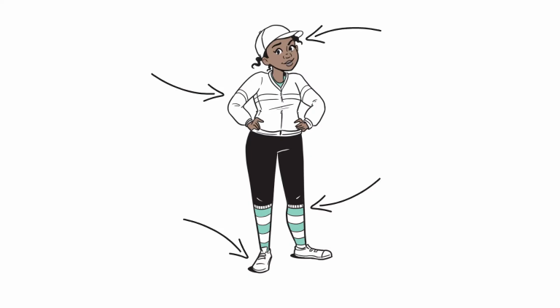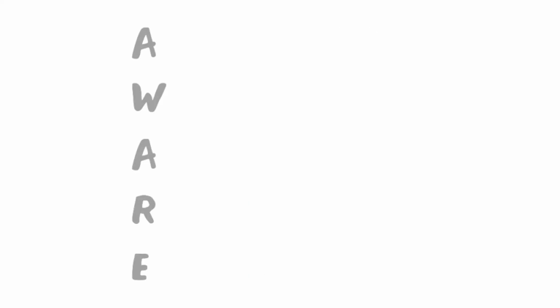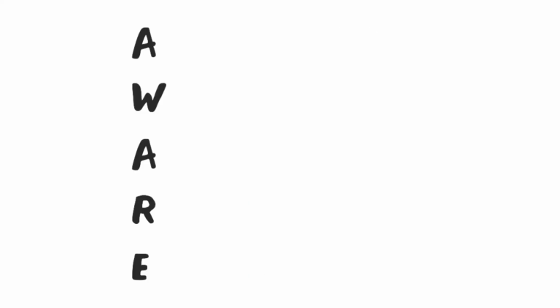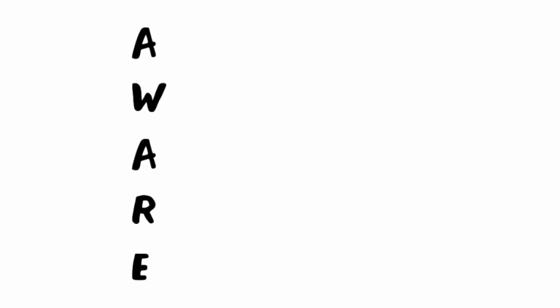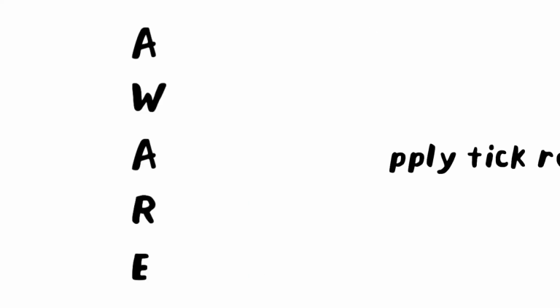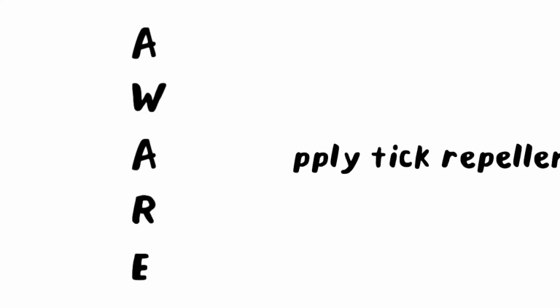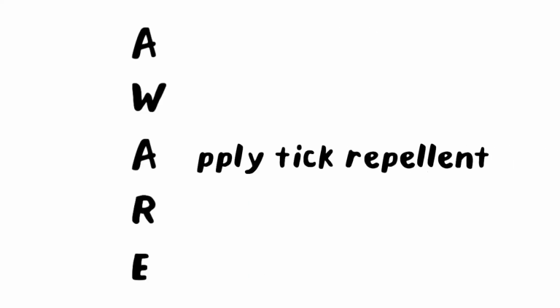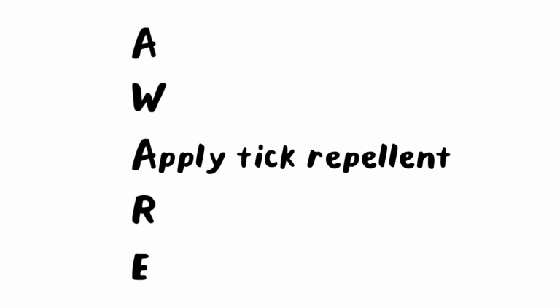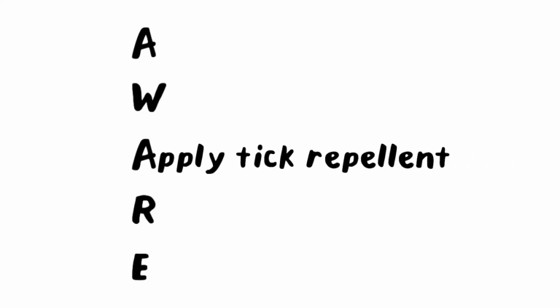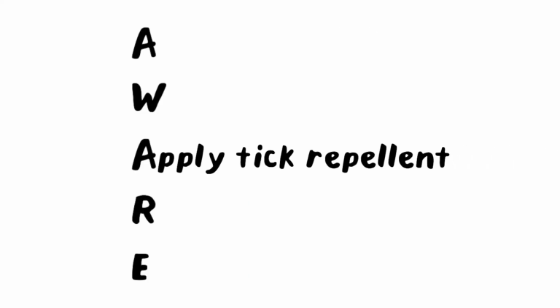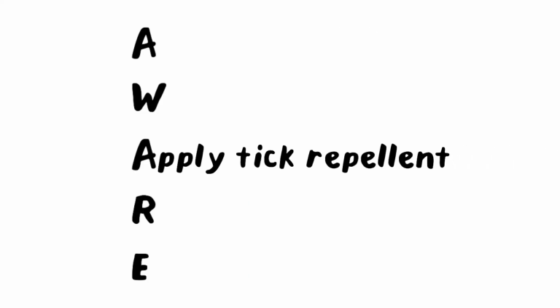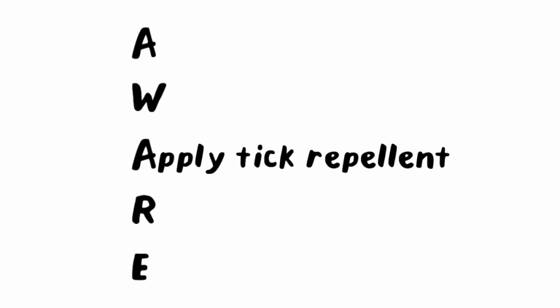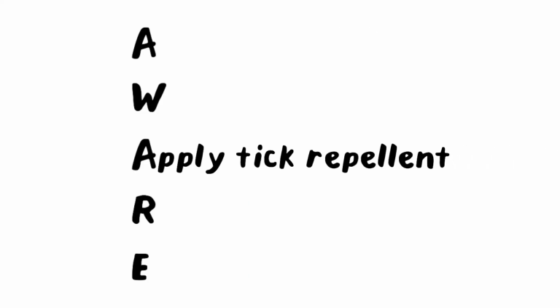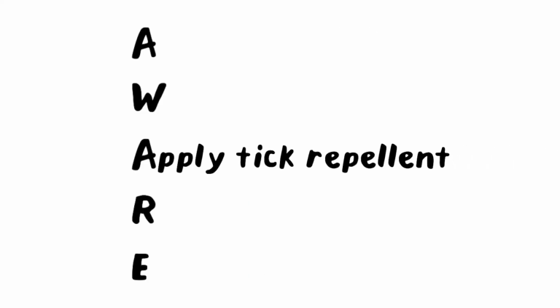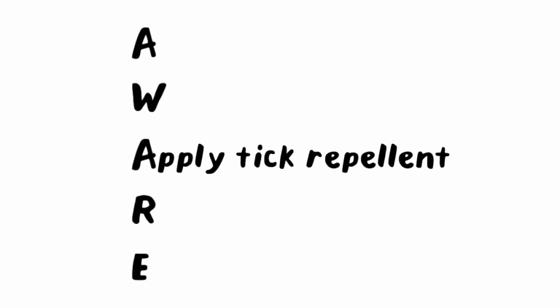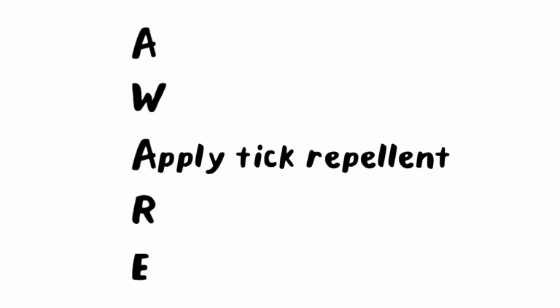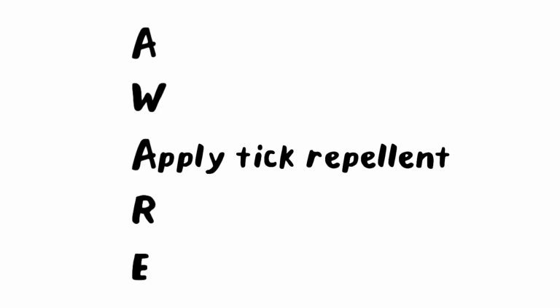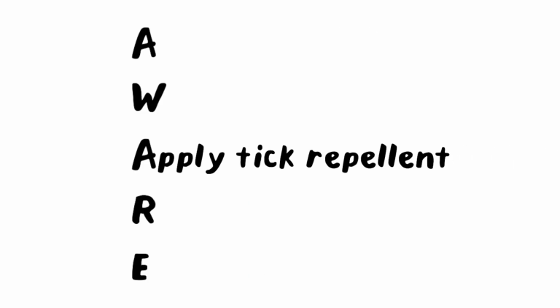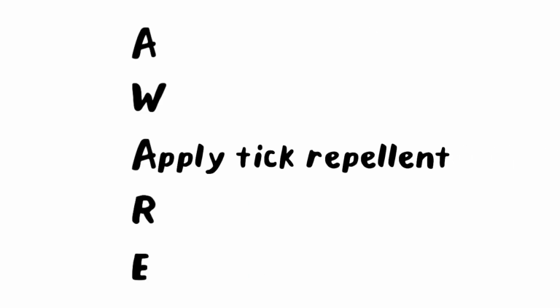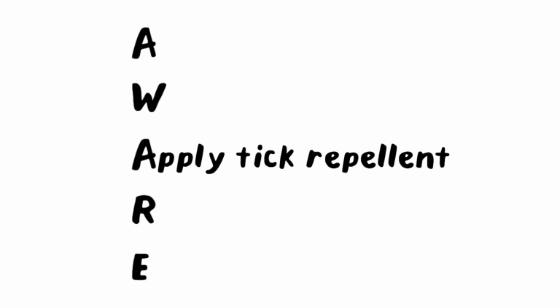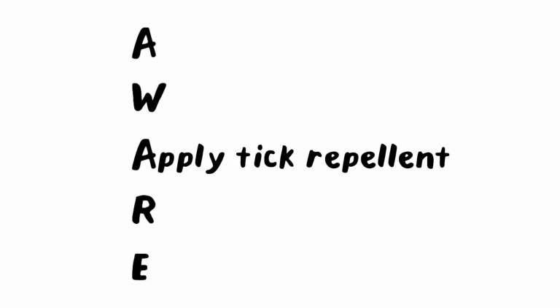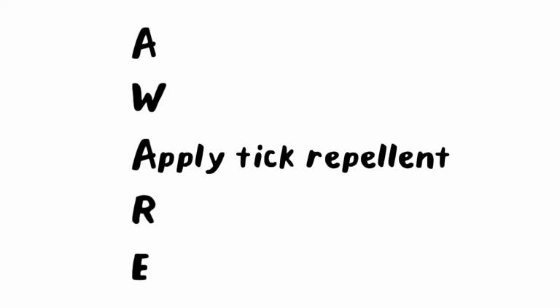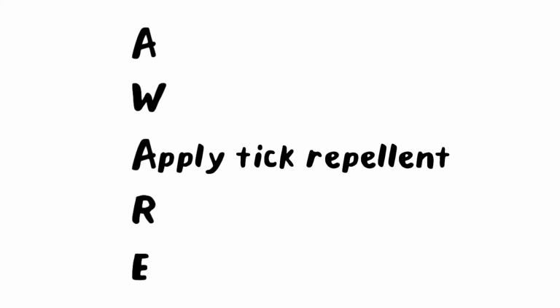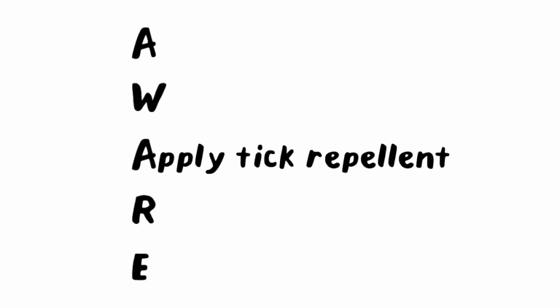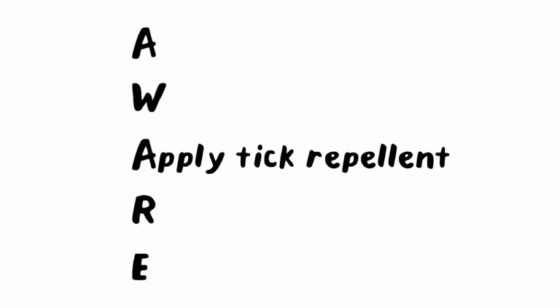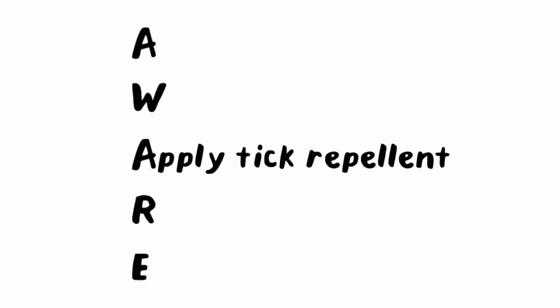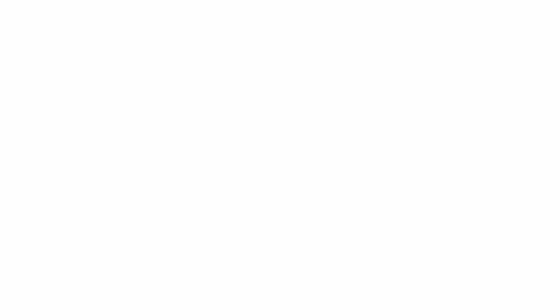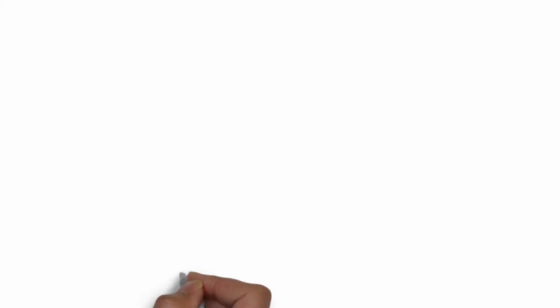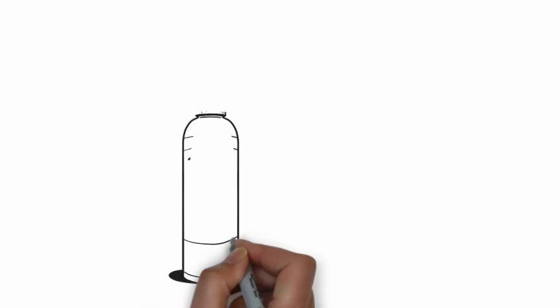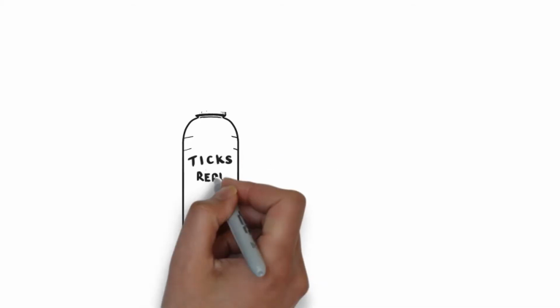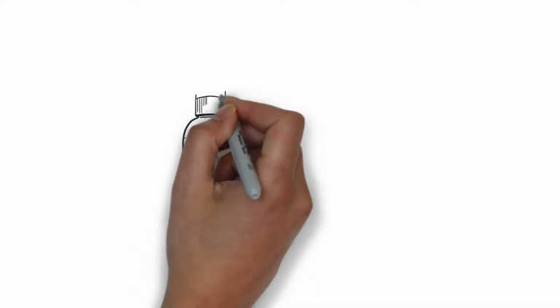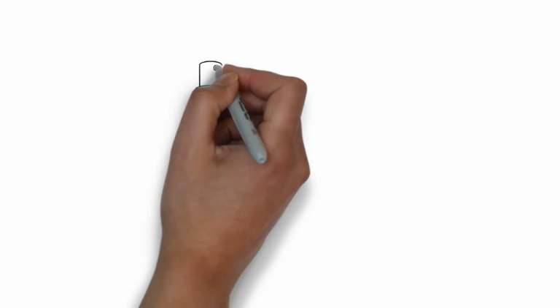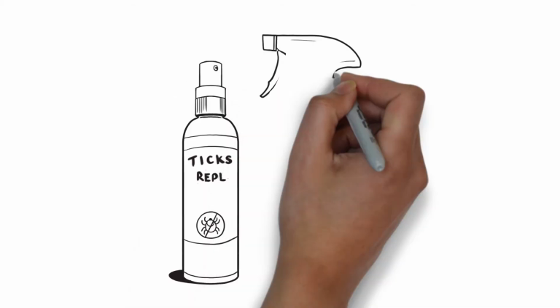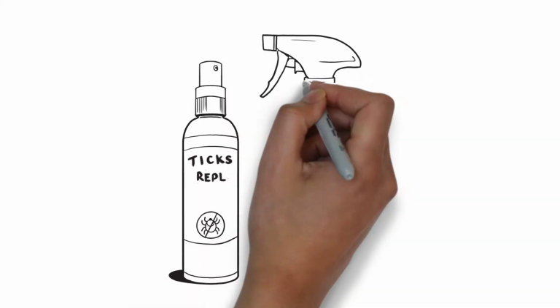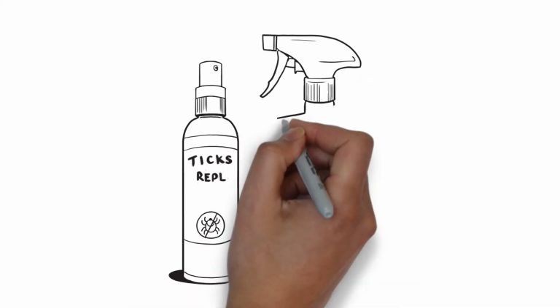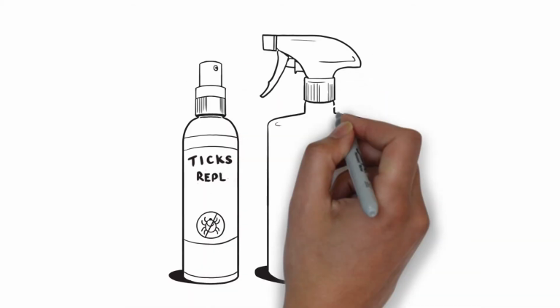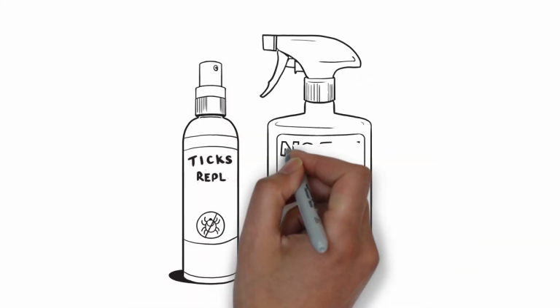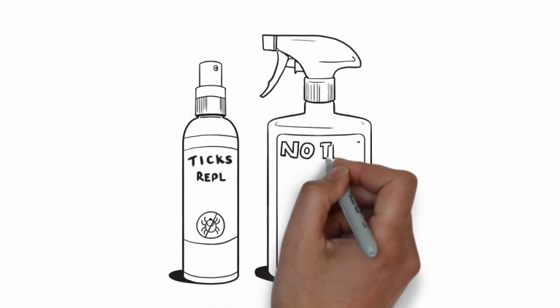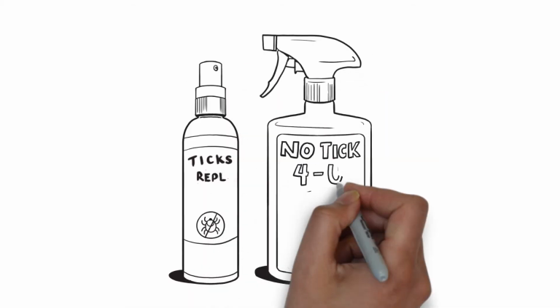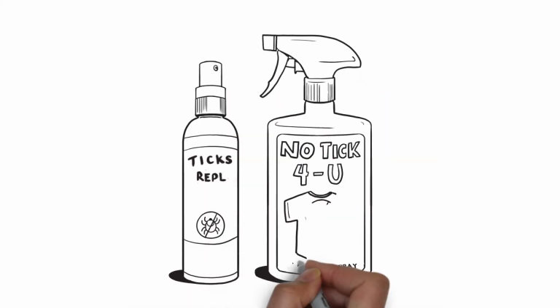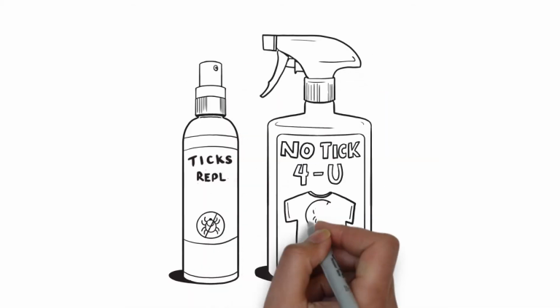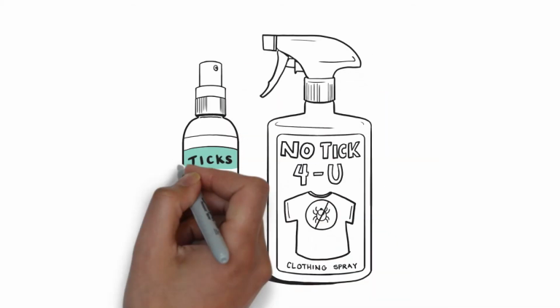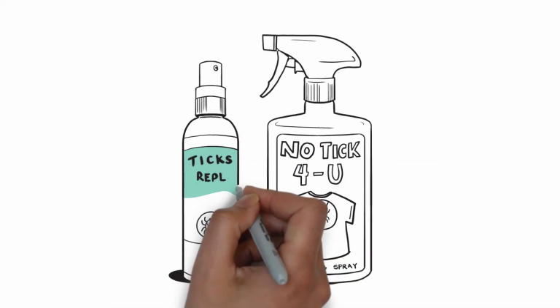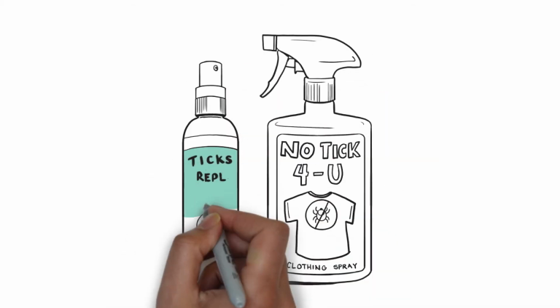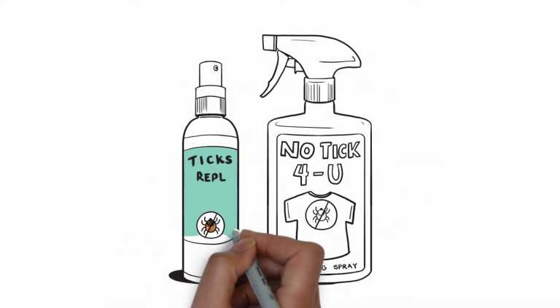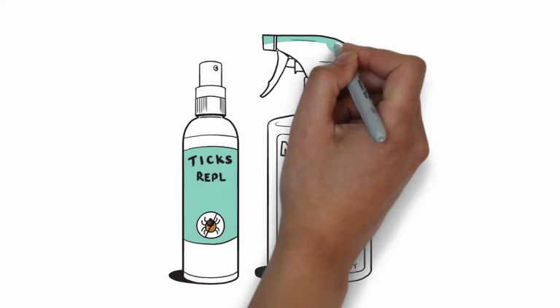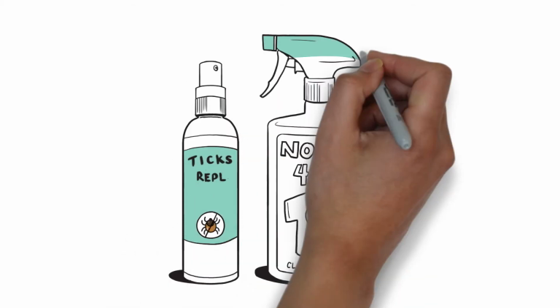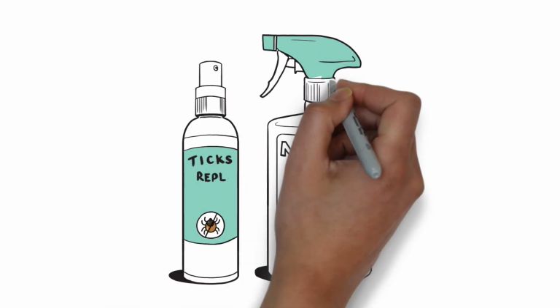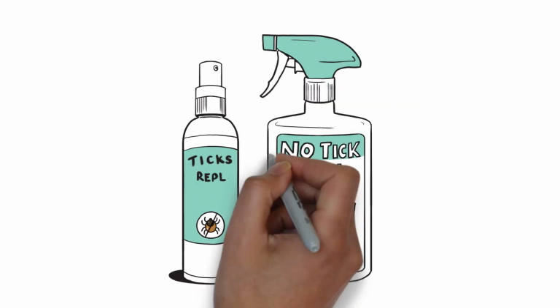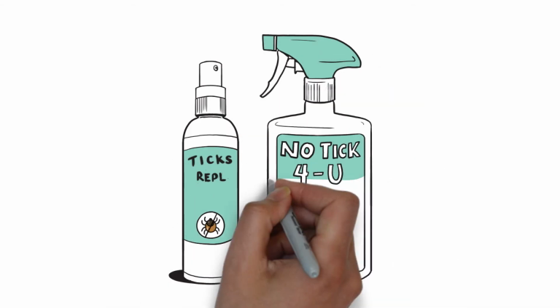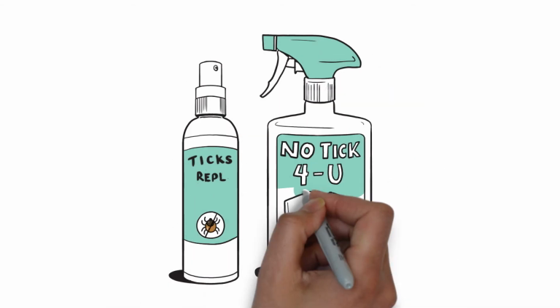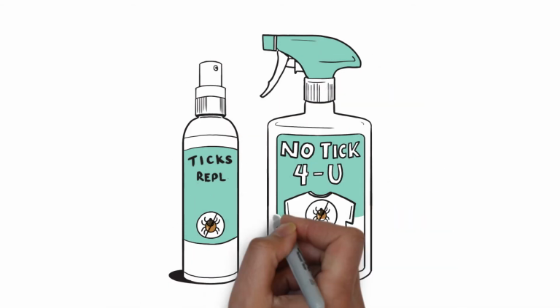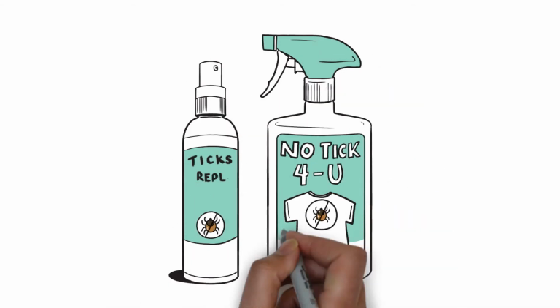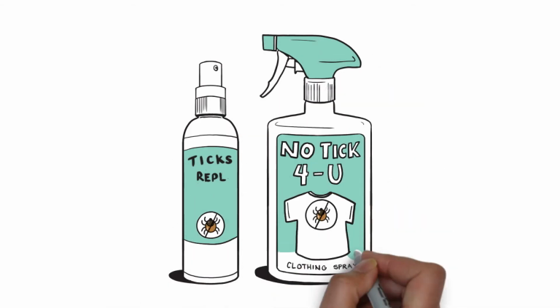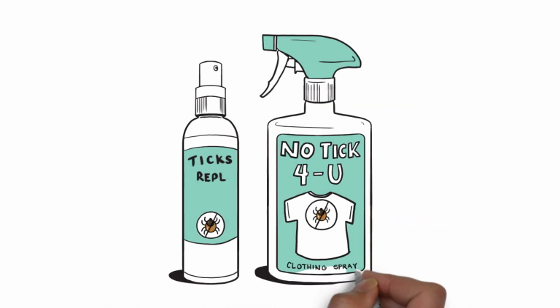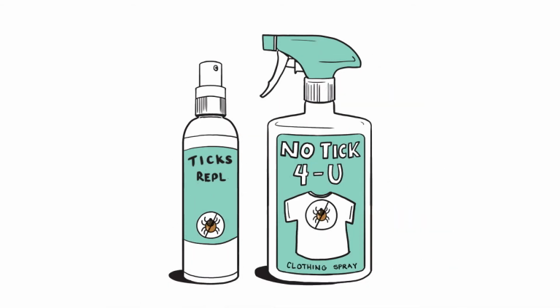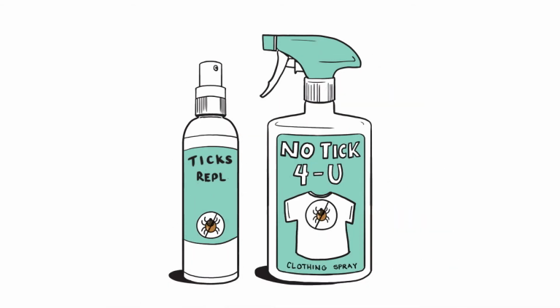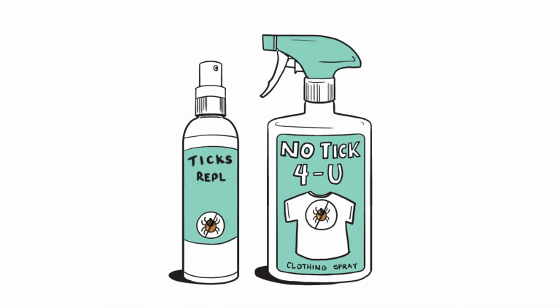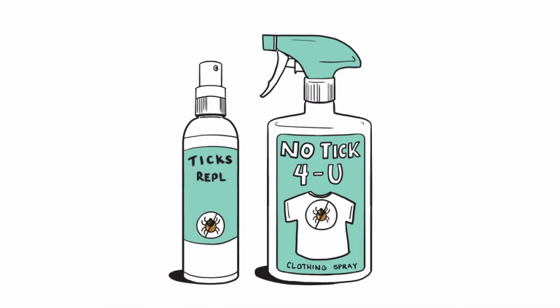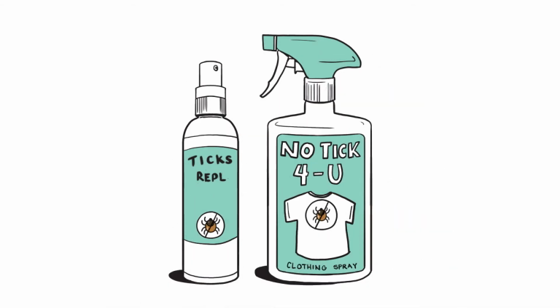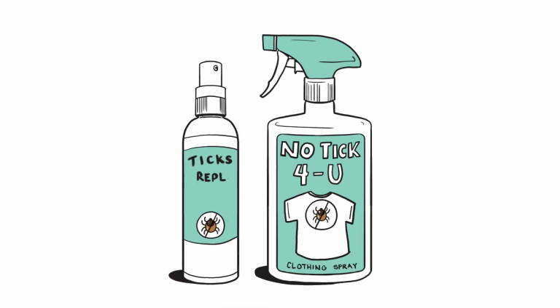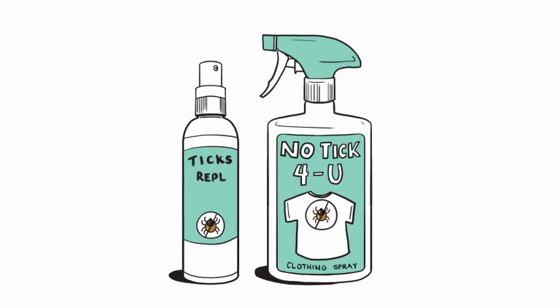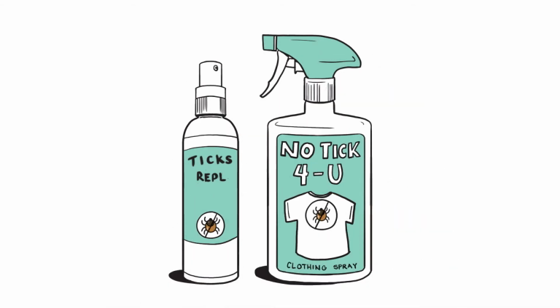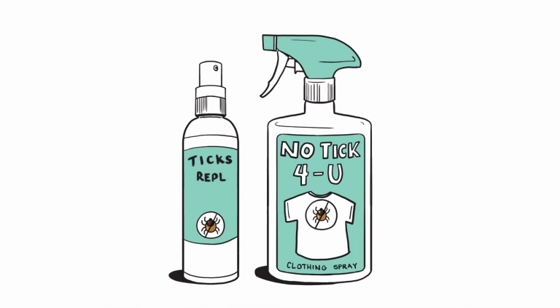Apply tick repellent. They make a type for skin and a type for clothes. Use both and follow the instructions.